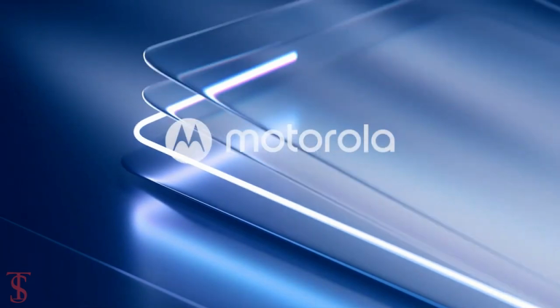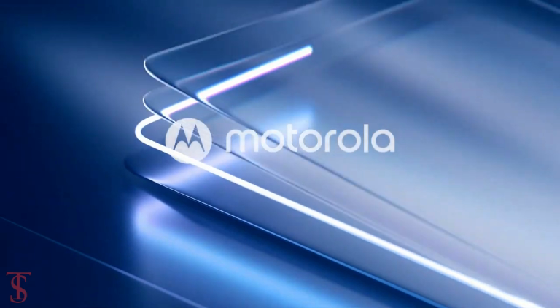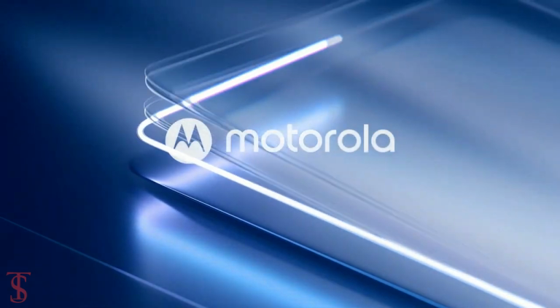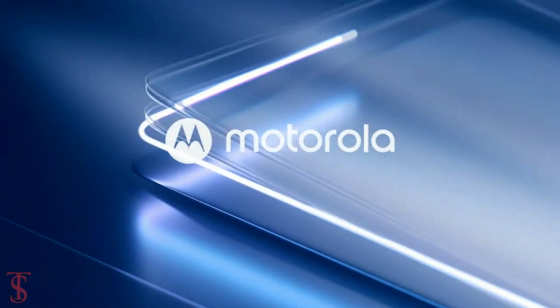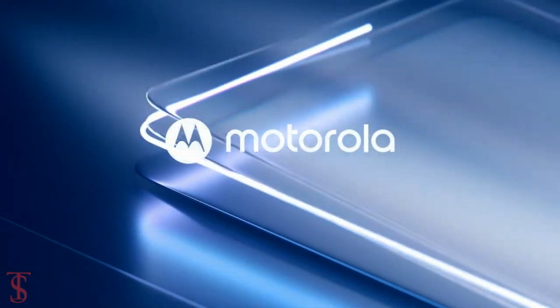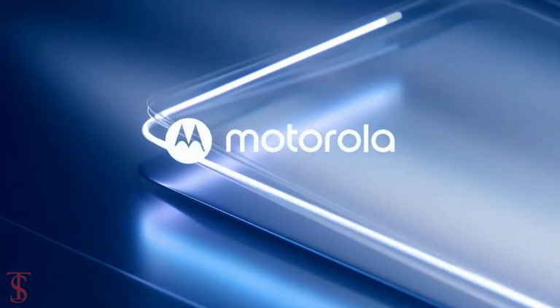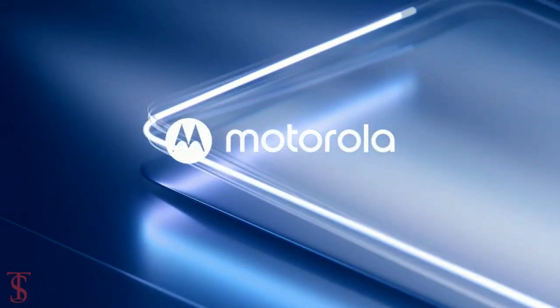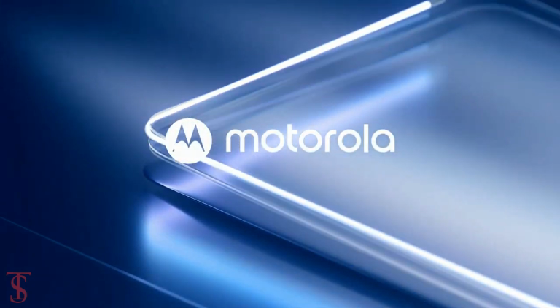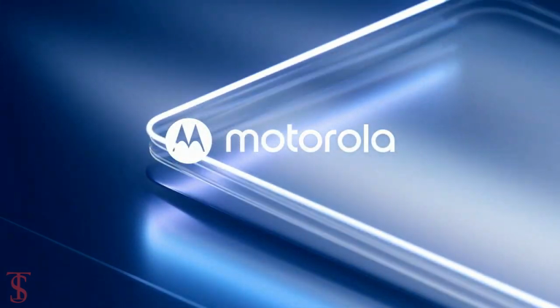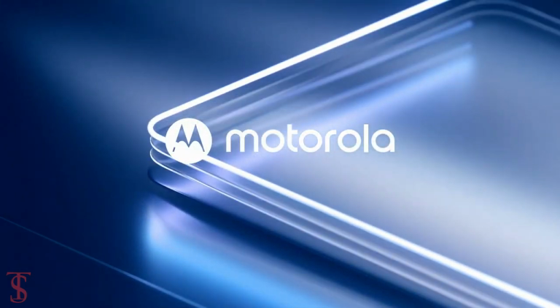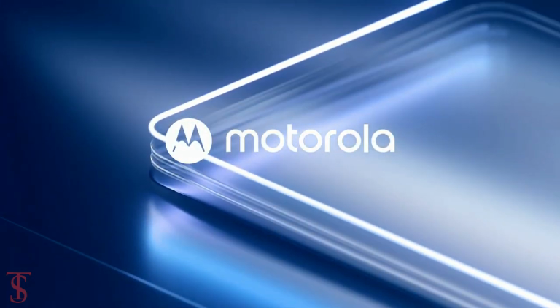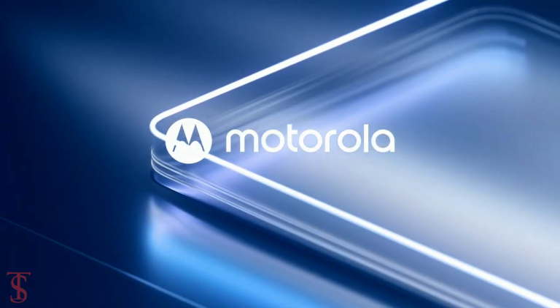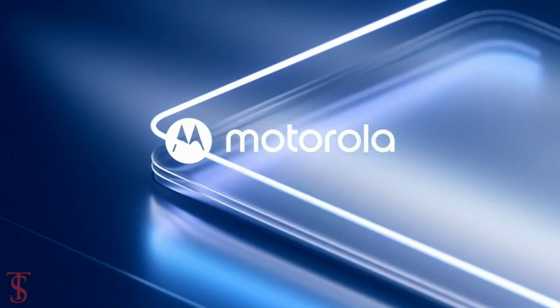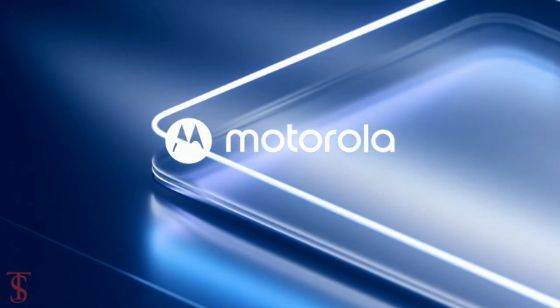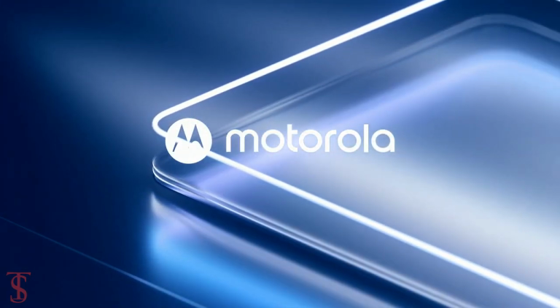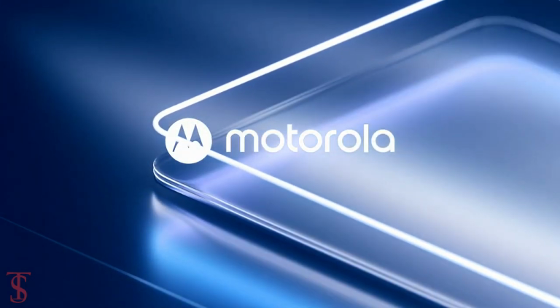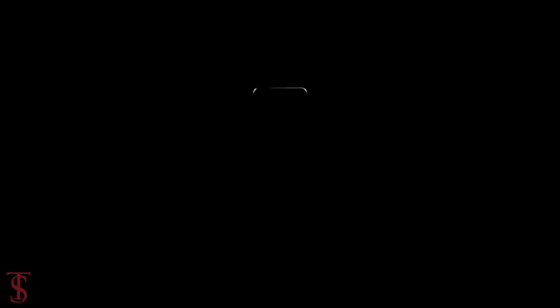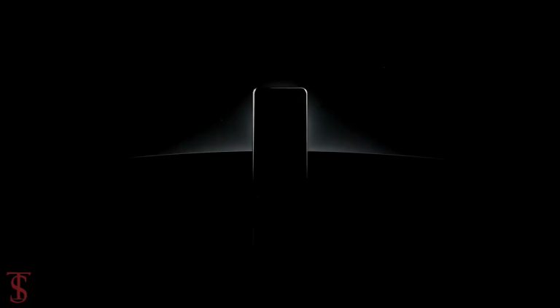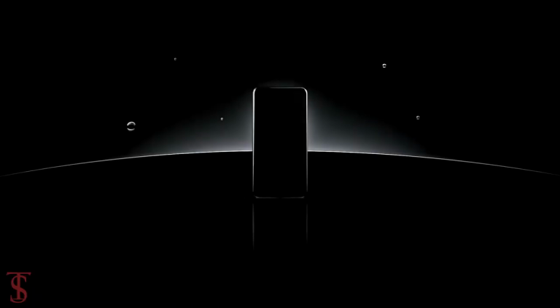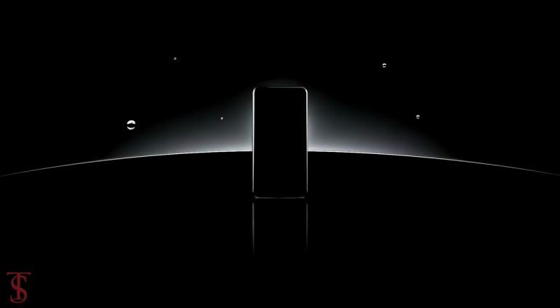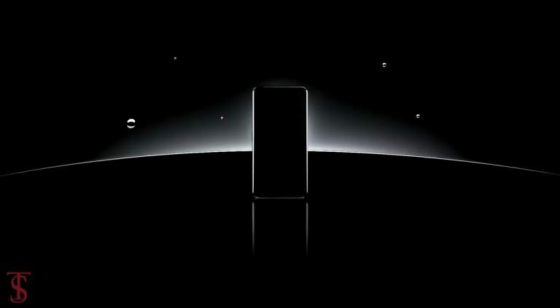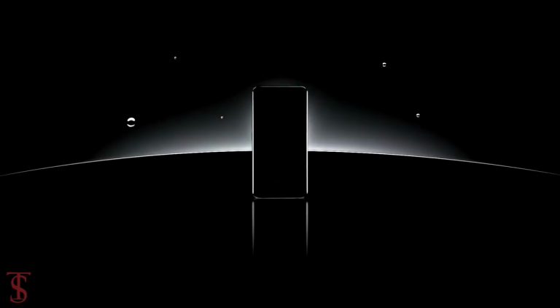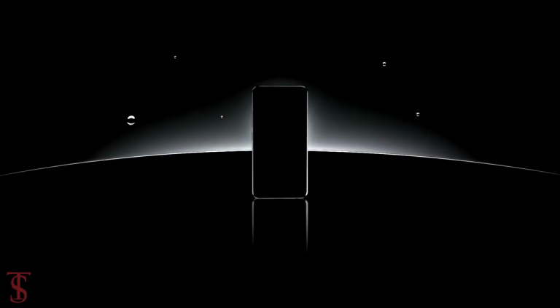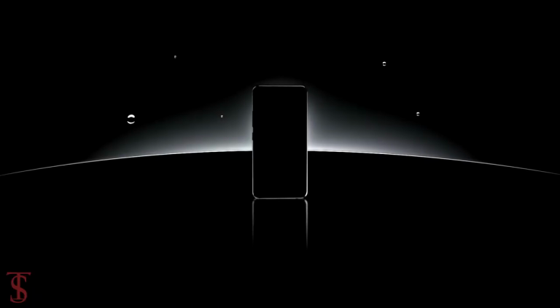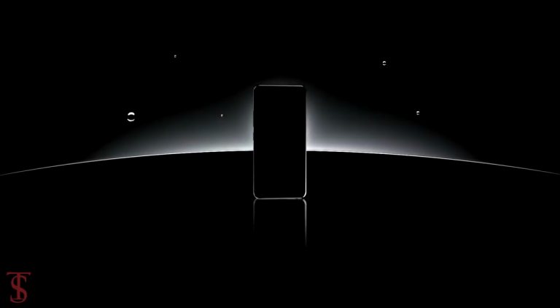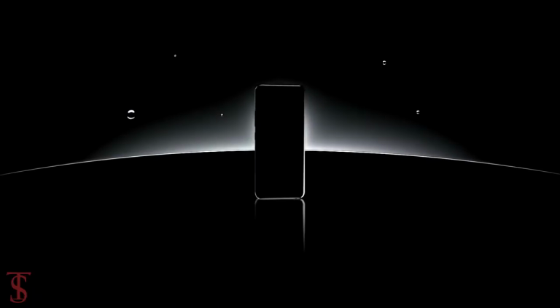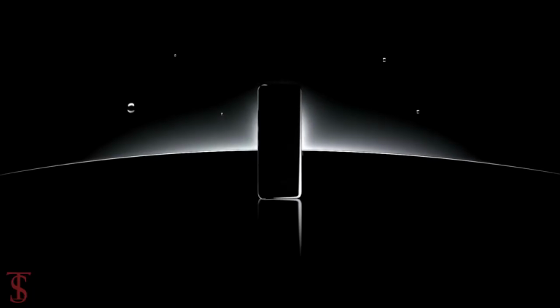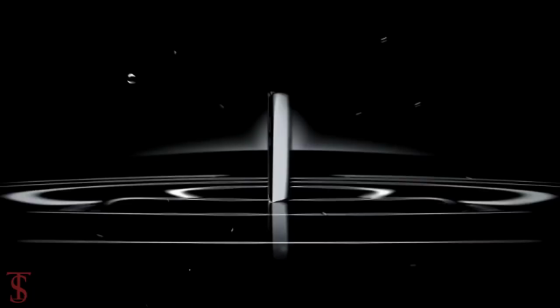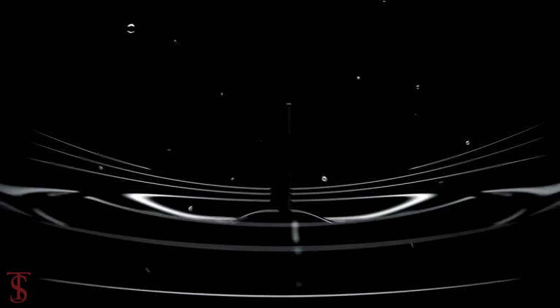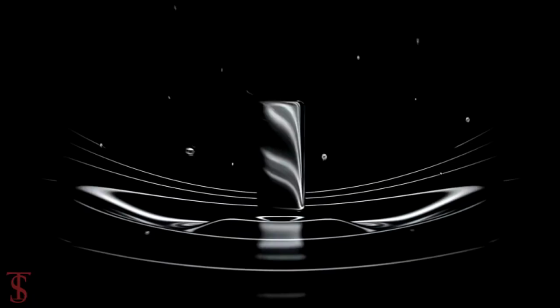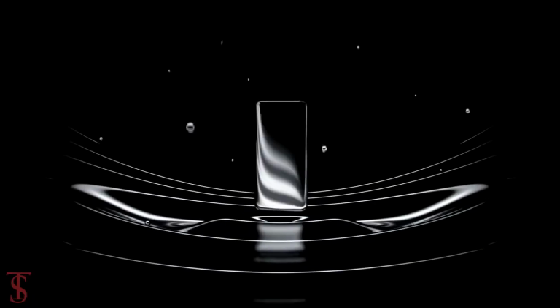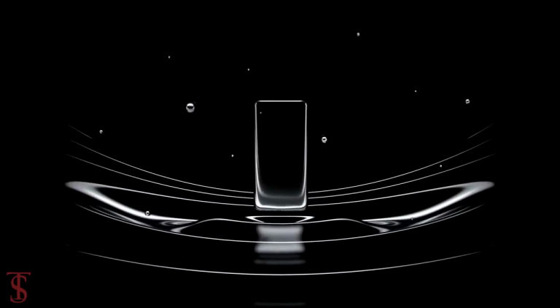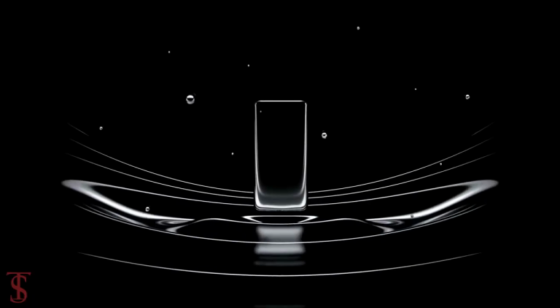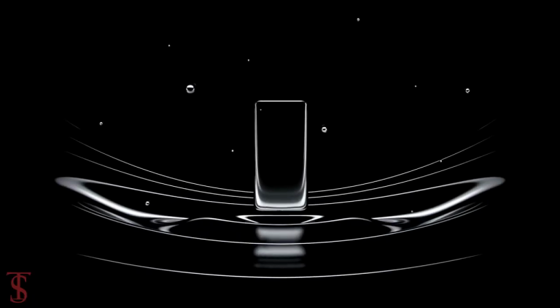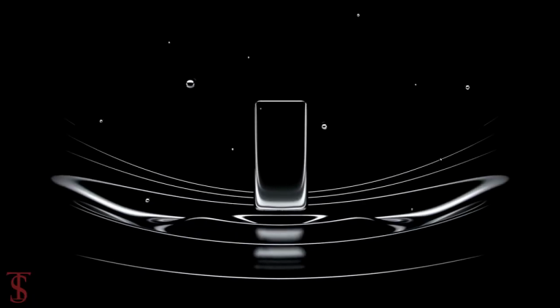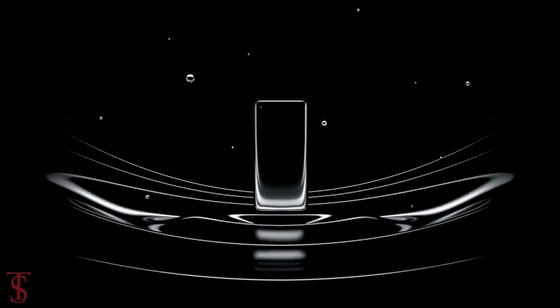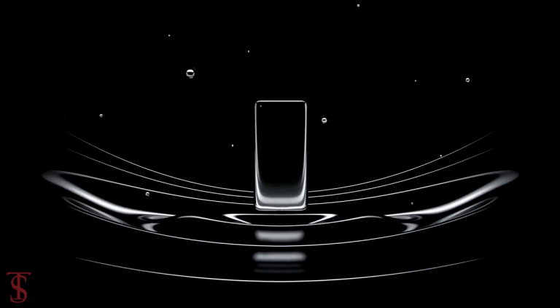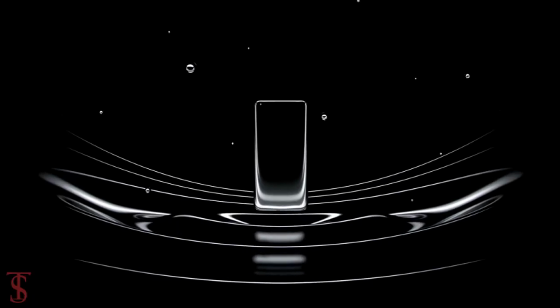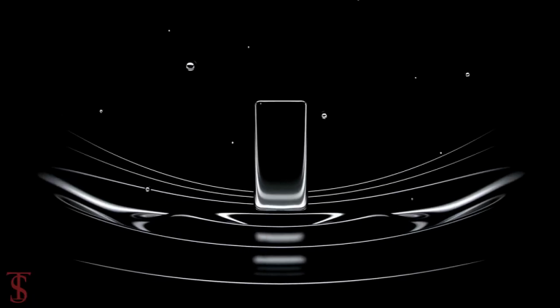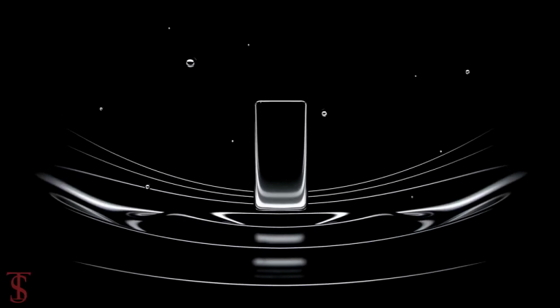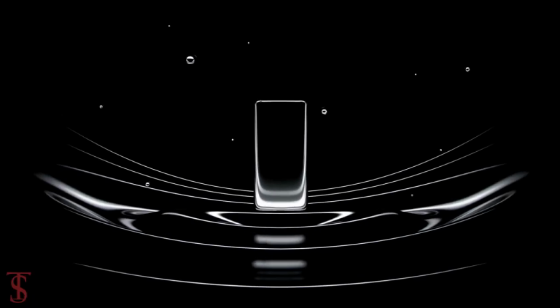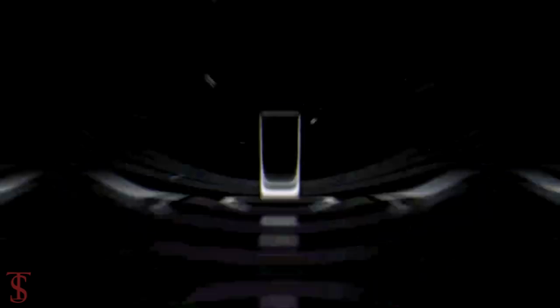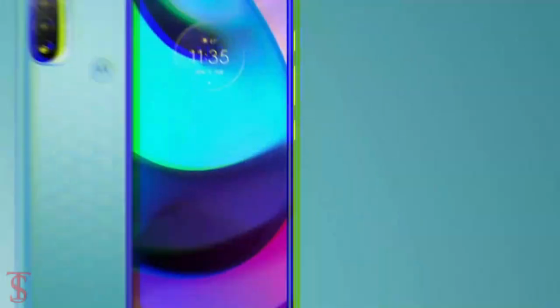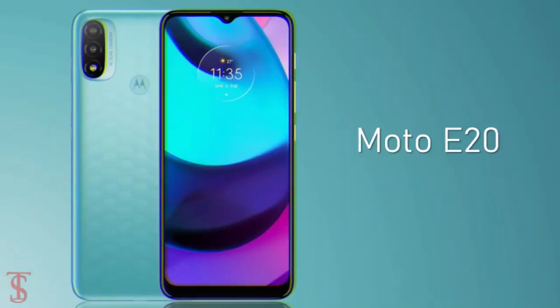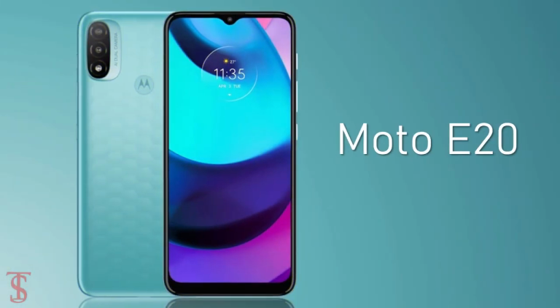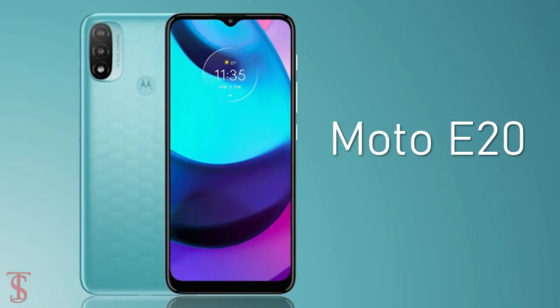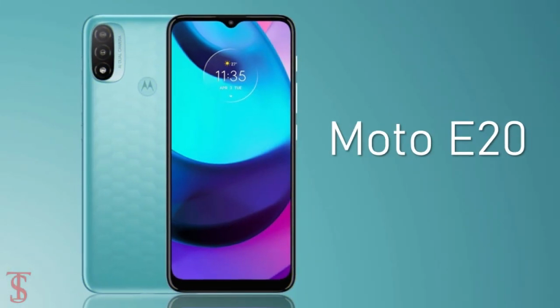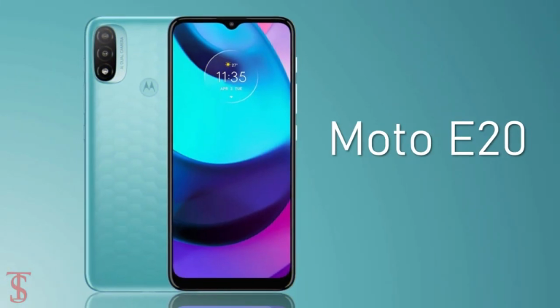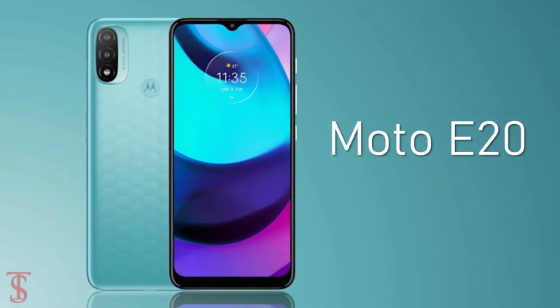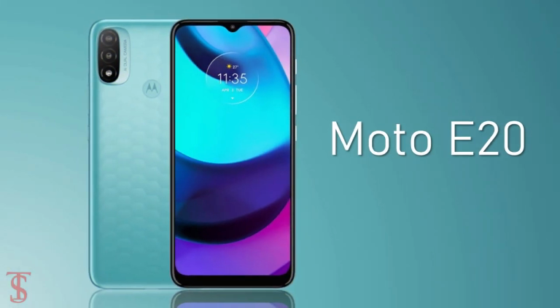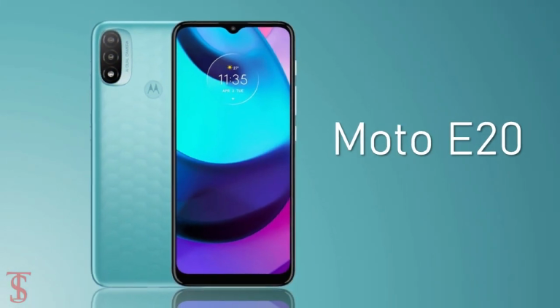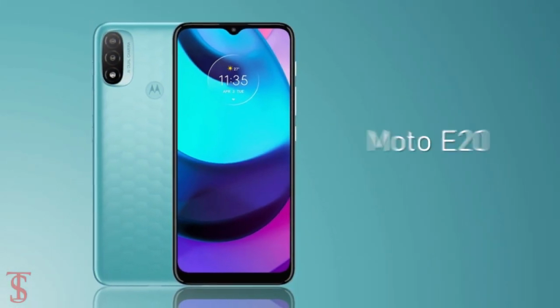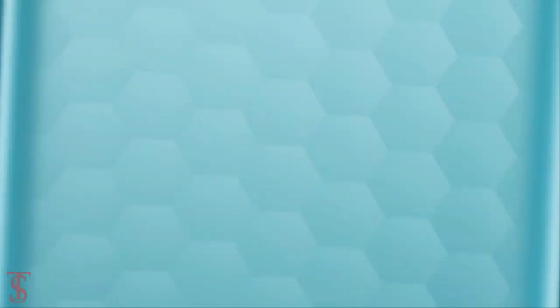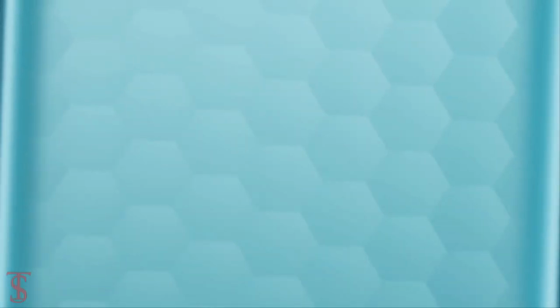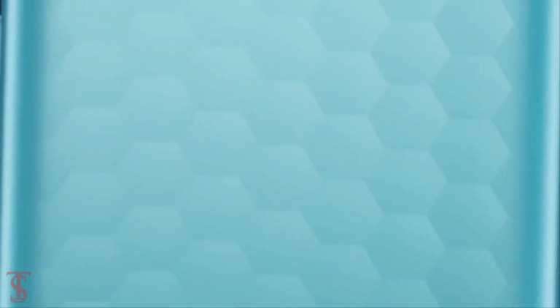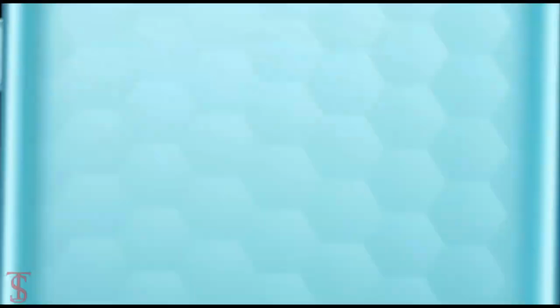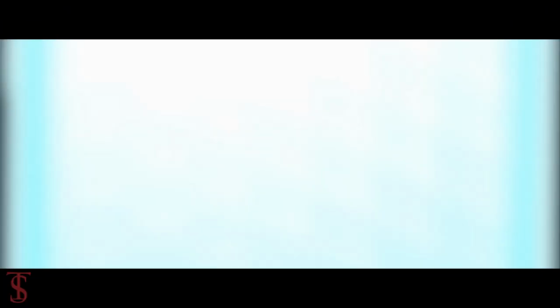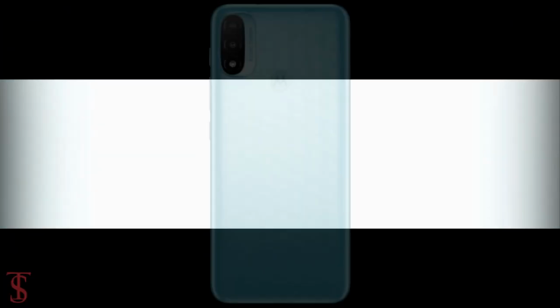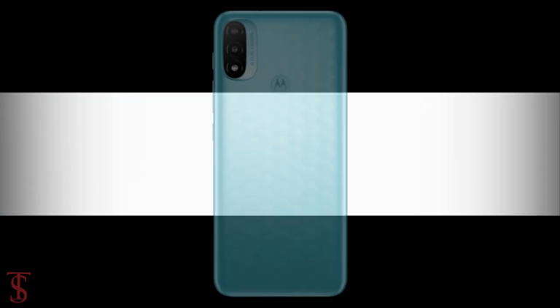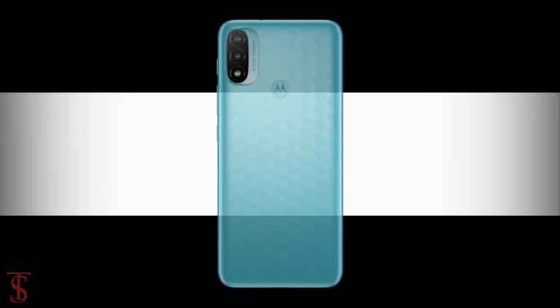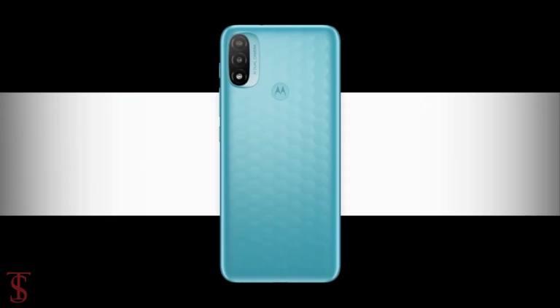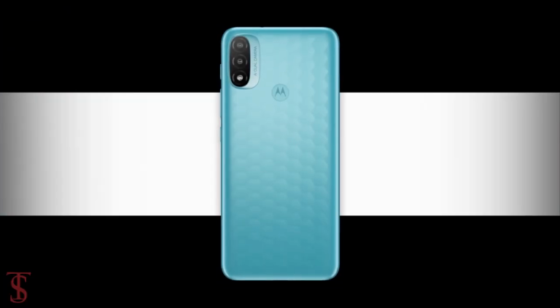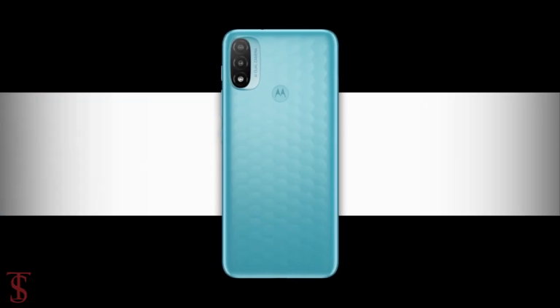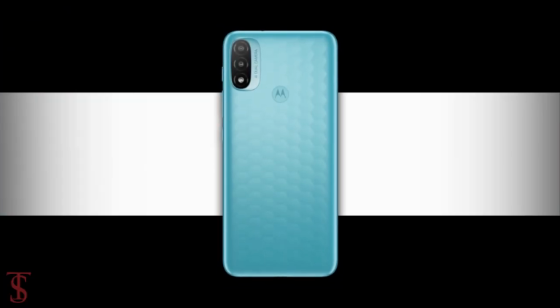Motorola has officially launched its new budget smartphone under the E-Series in the European market, called the Moto E20, with a unique rear panel design.